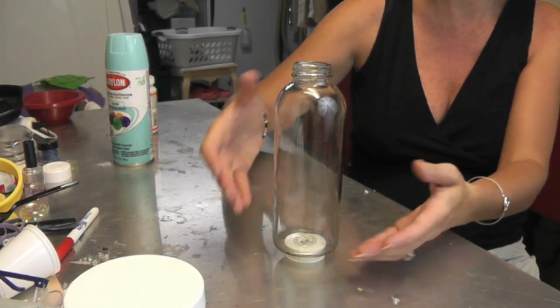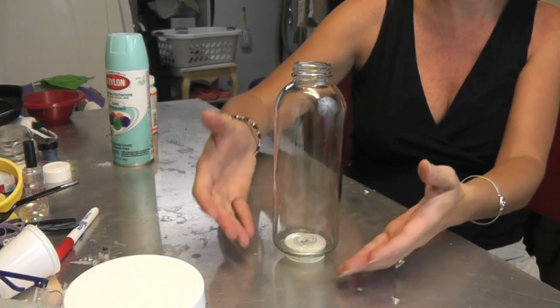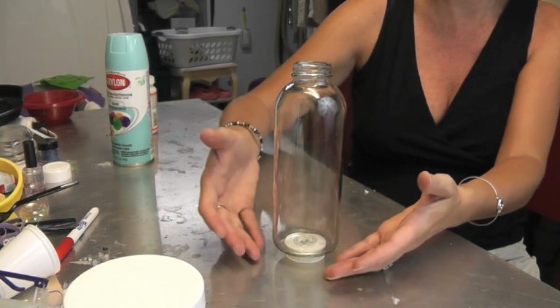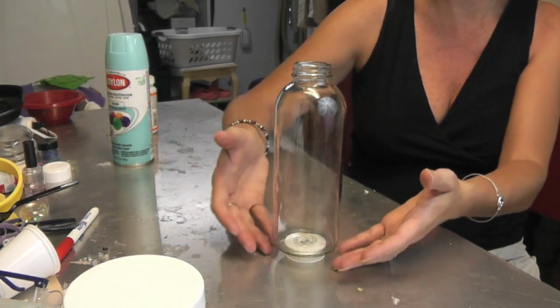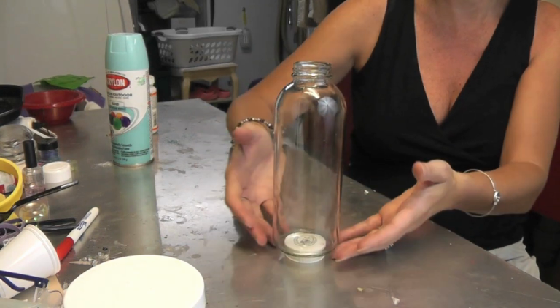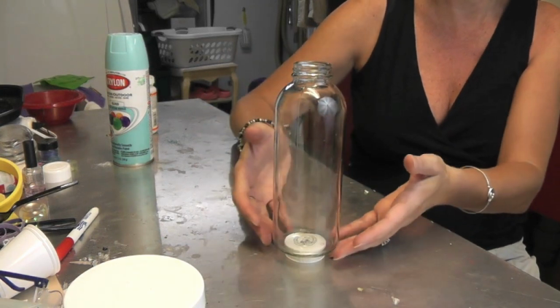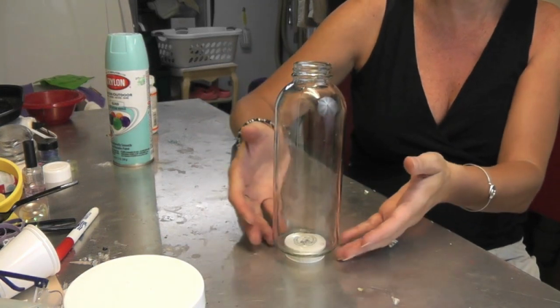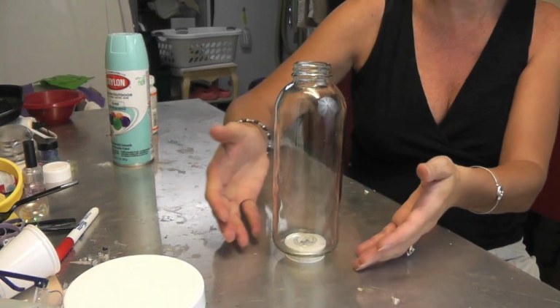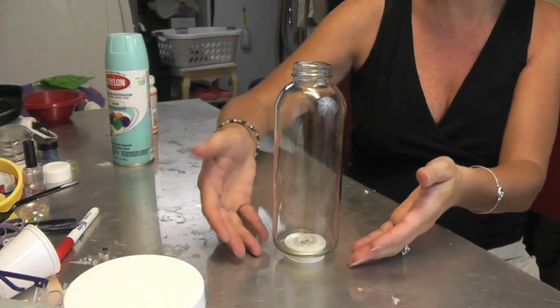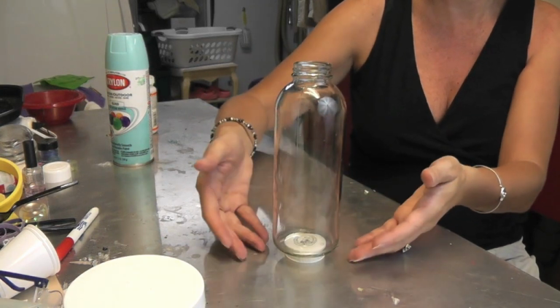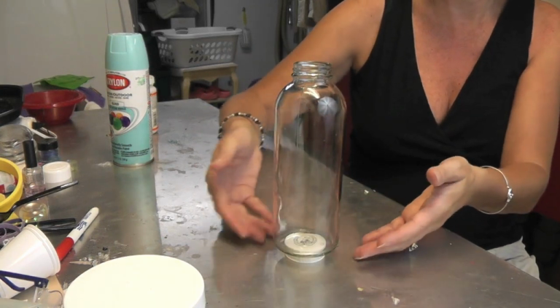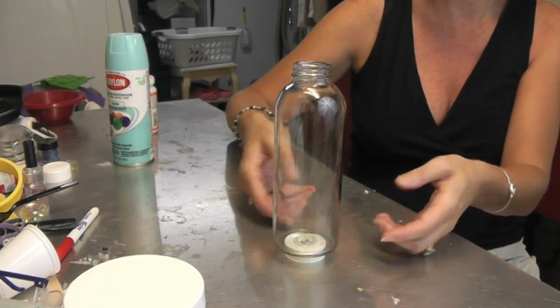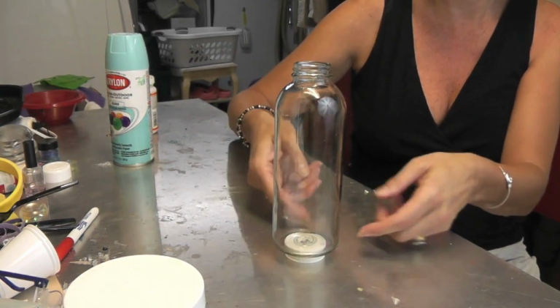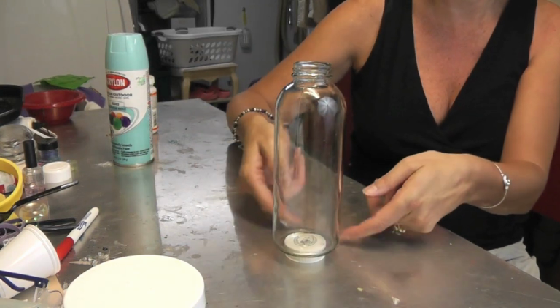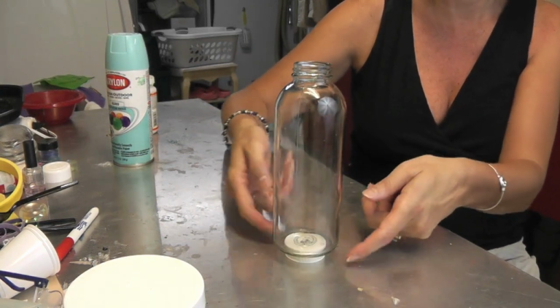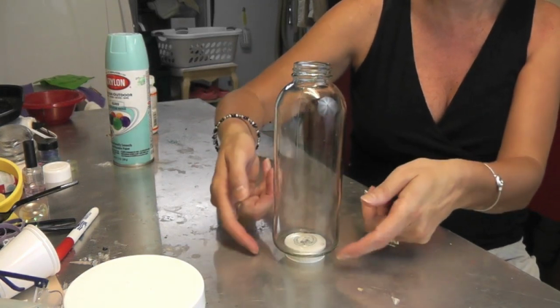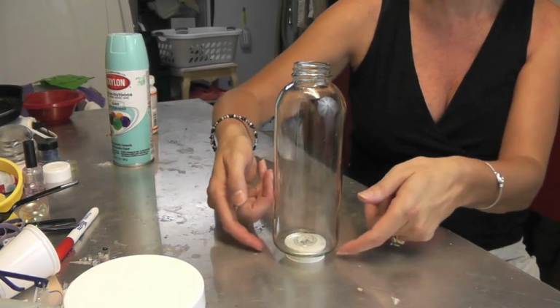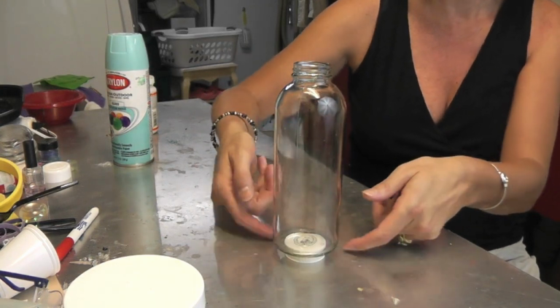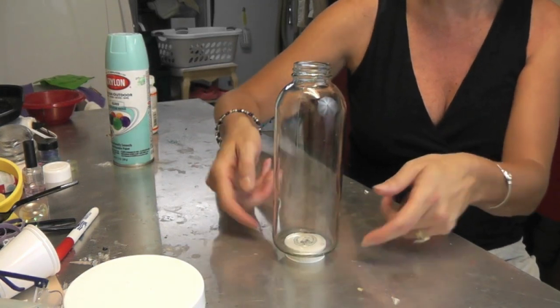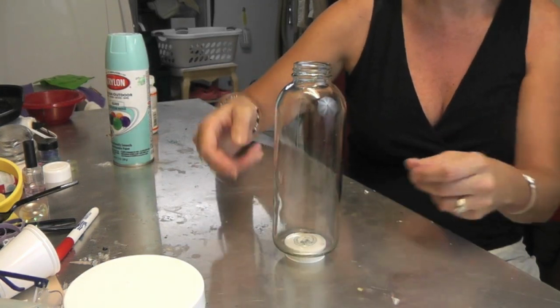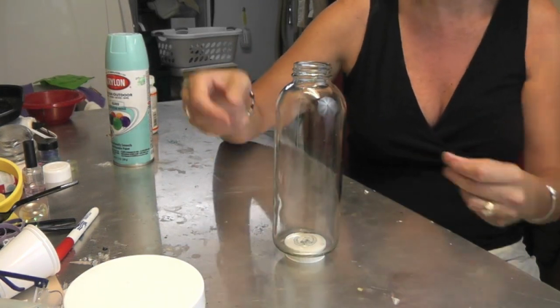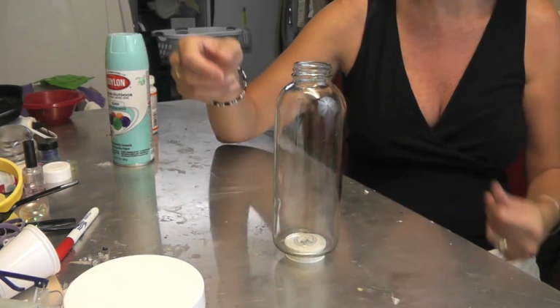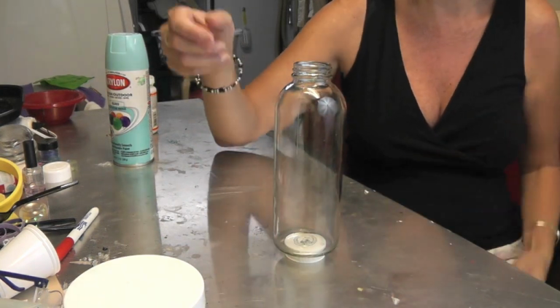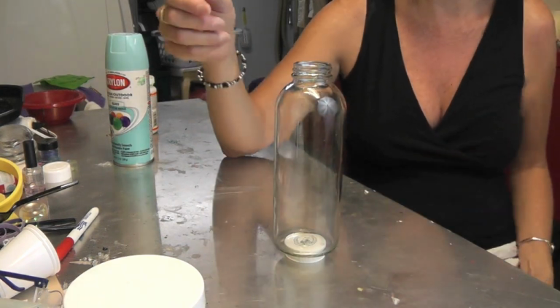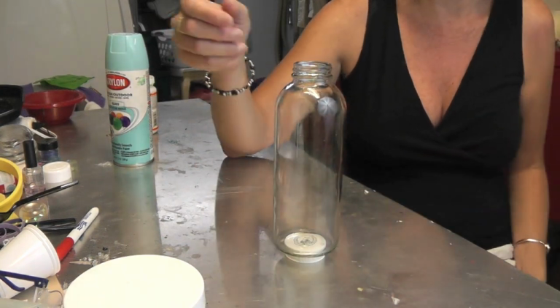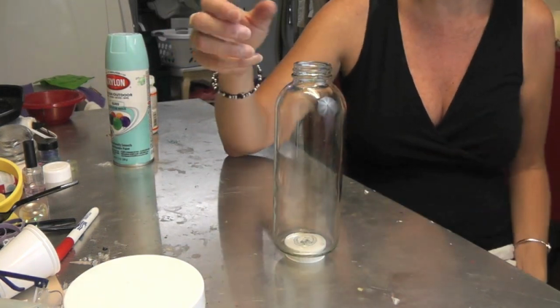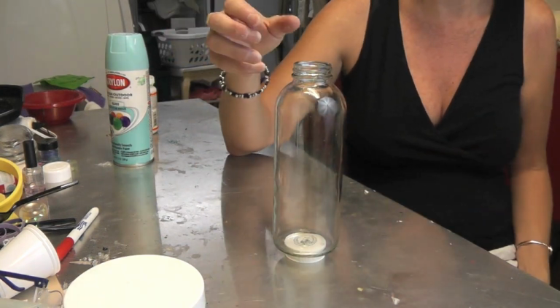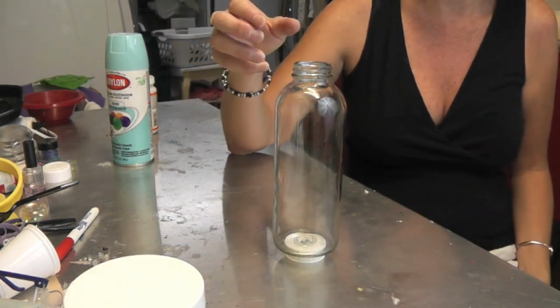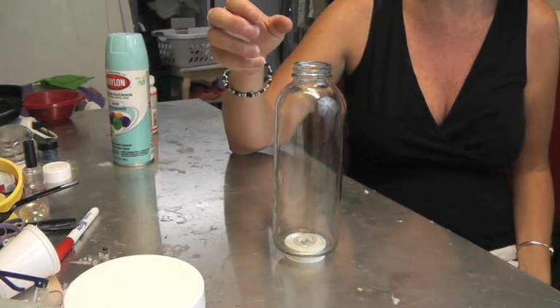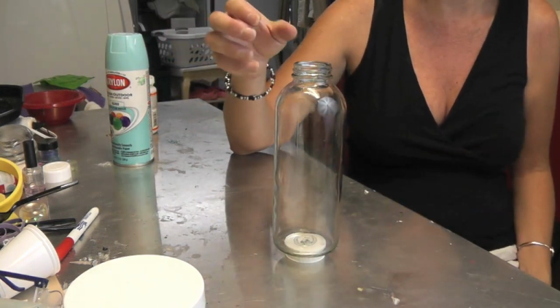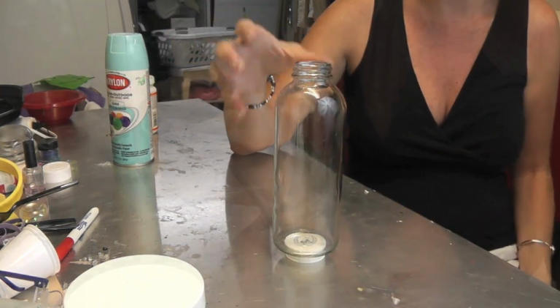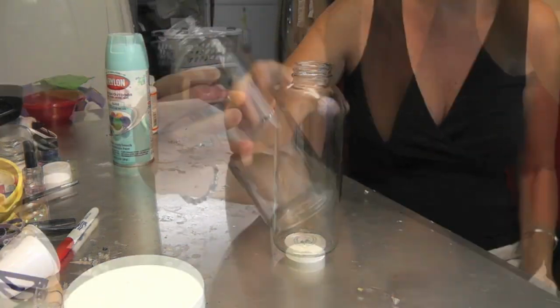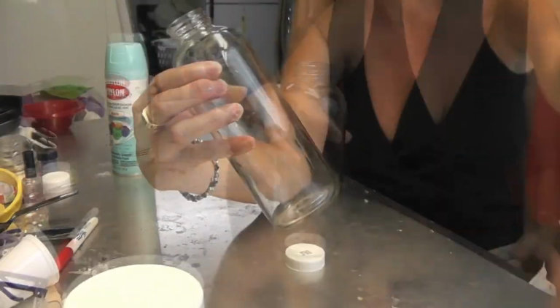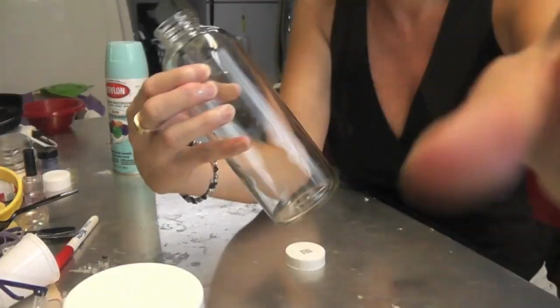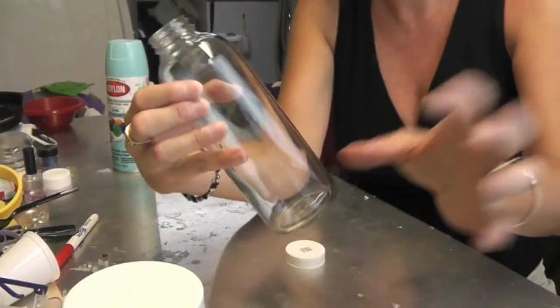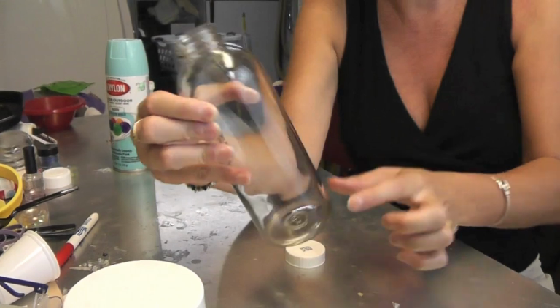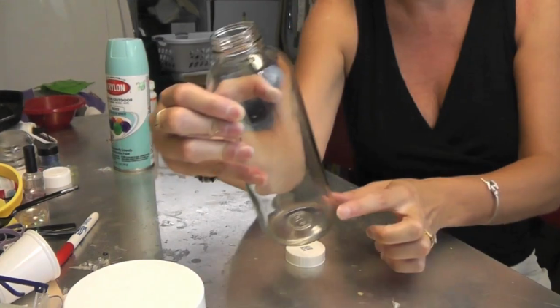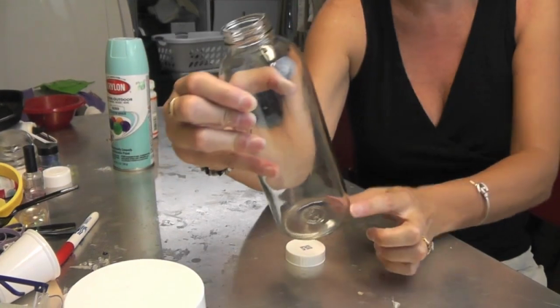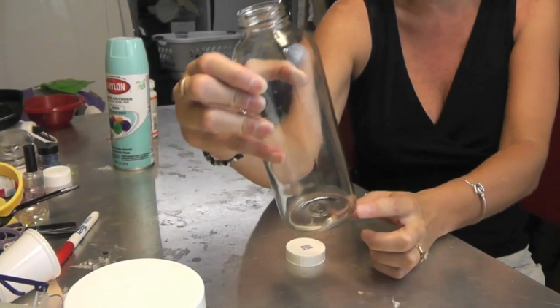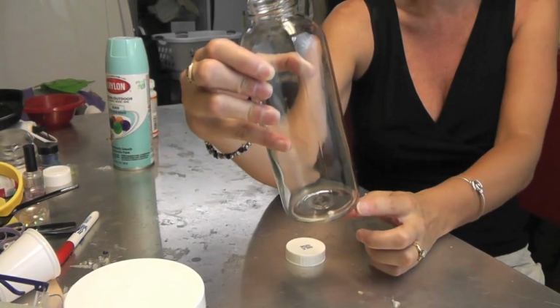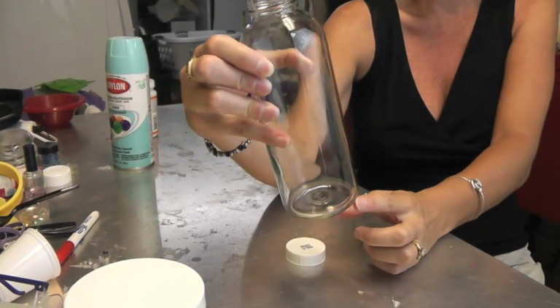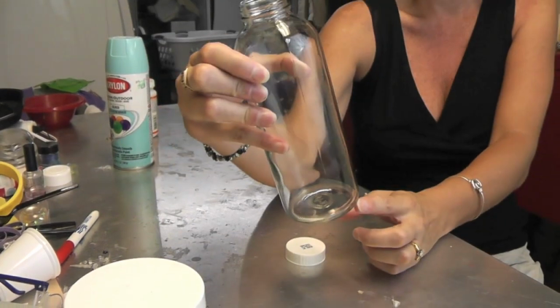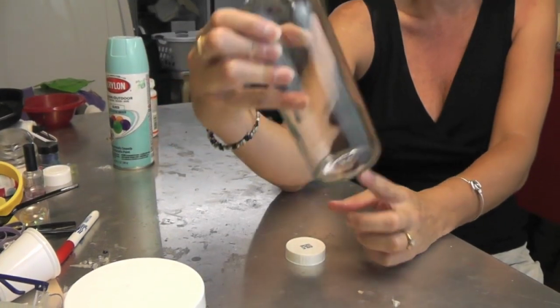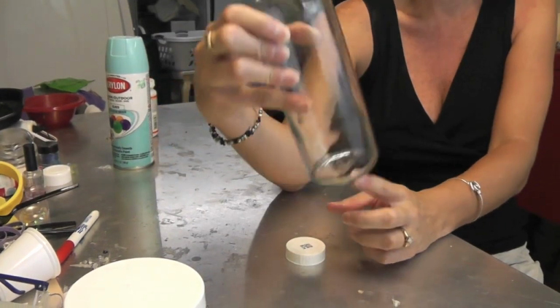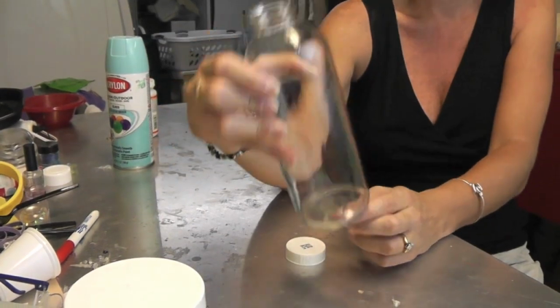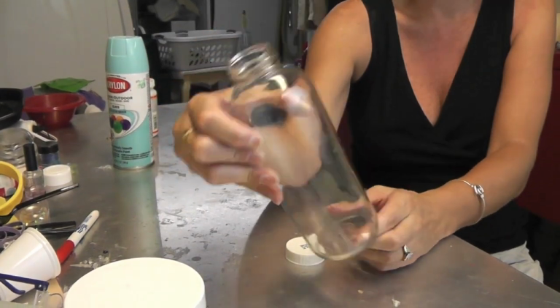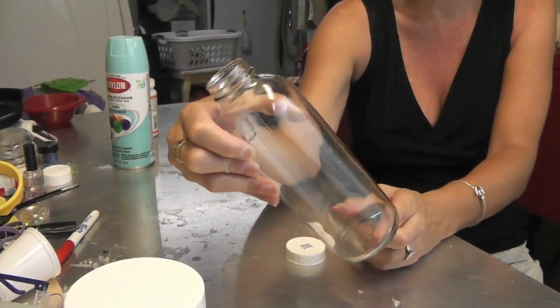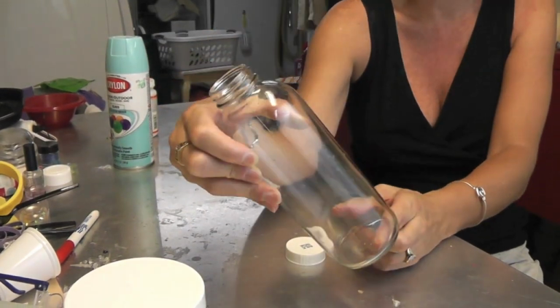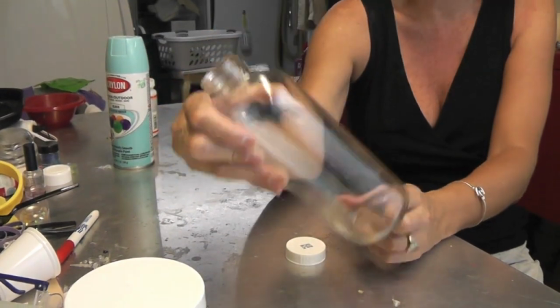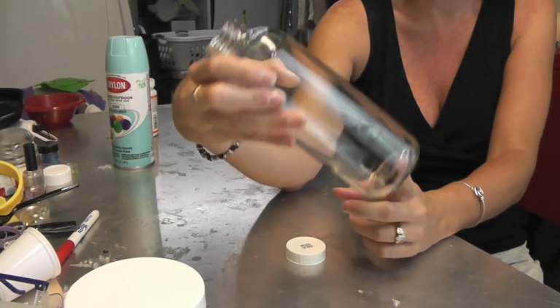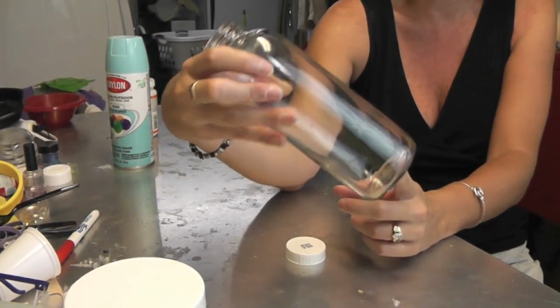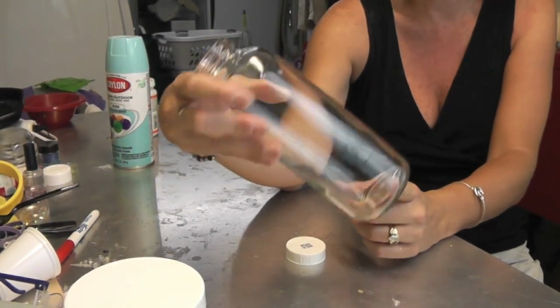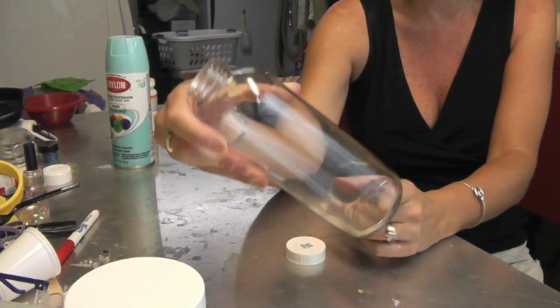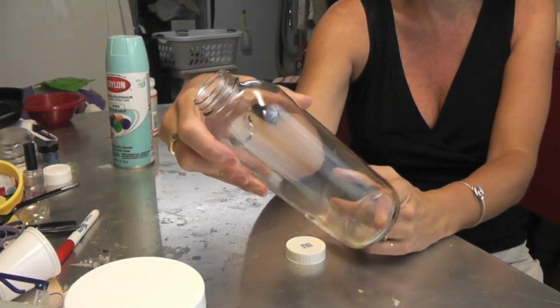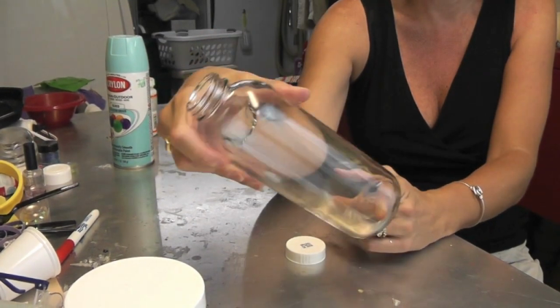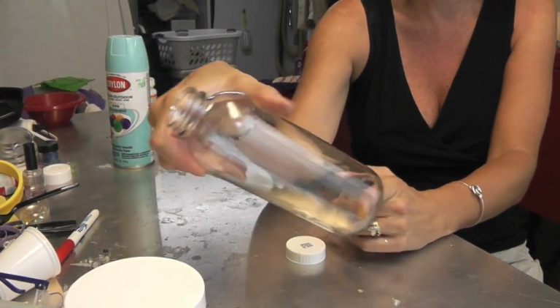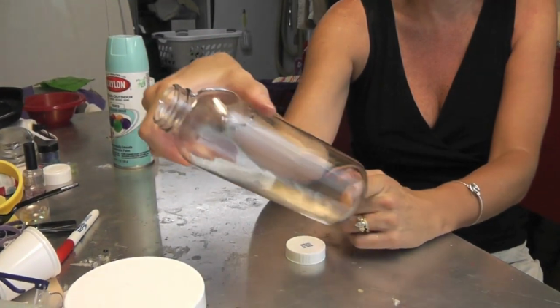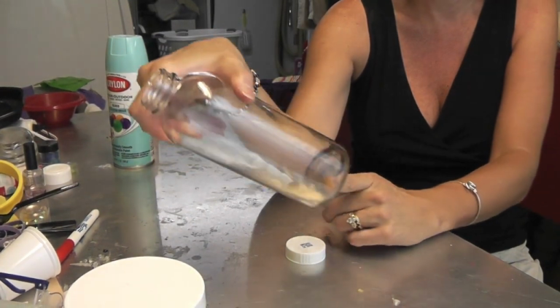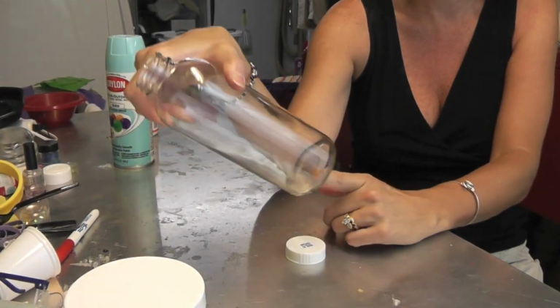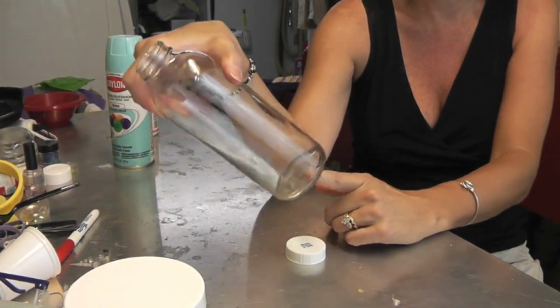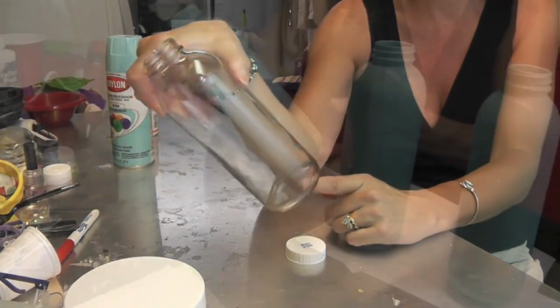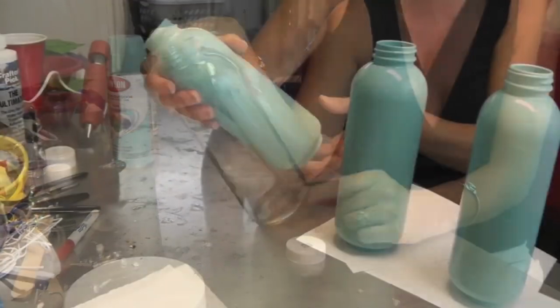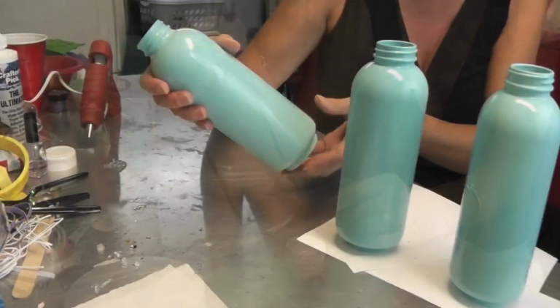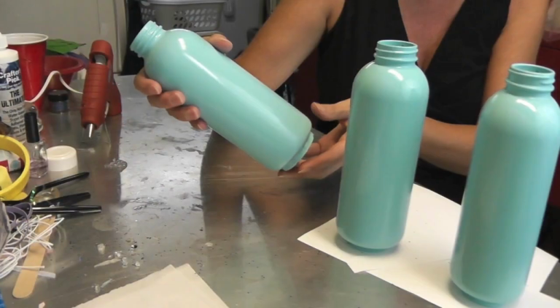This way it'll drip off and you can clean up the bottom as you want. So I'm going to run out and paint these and then I'll be back.